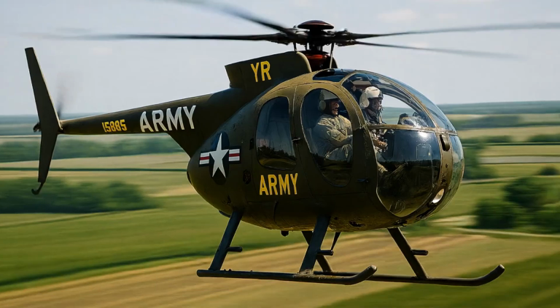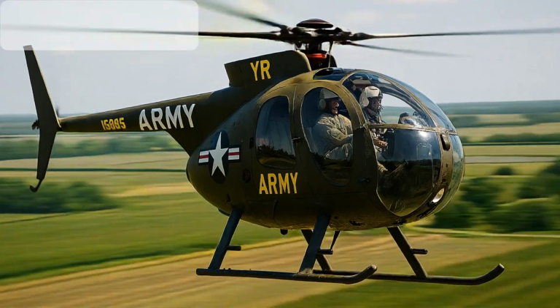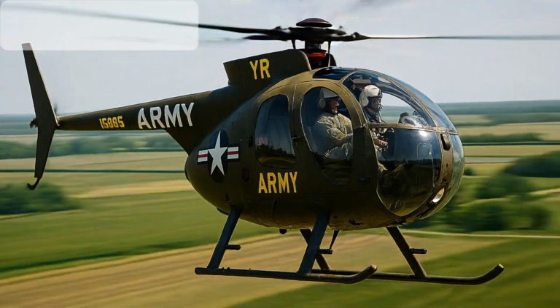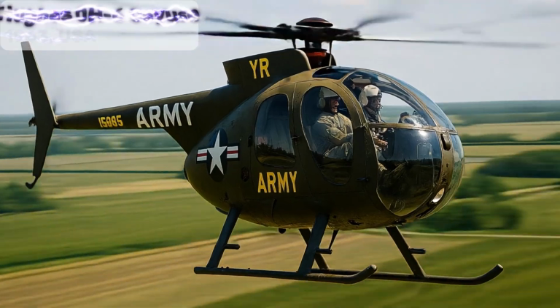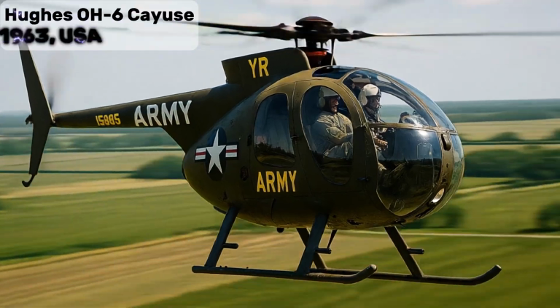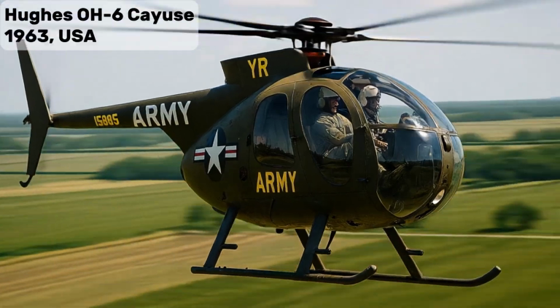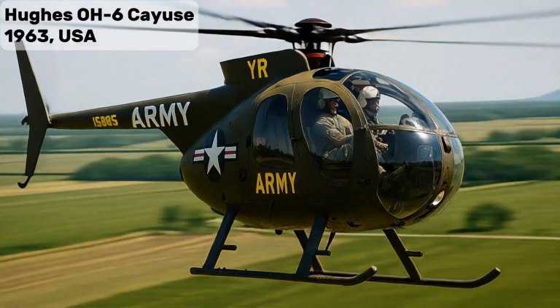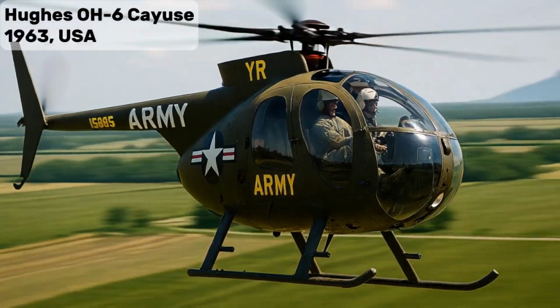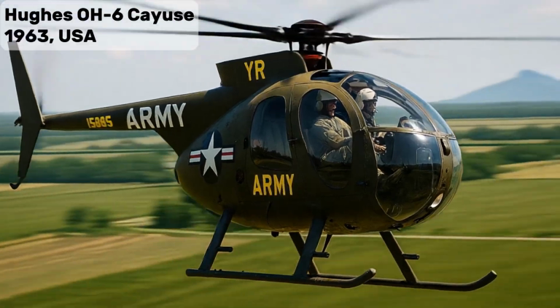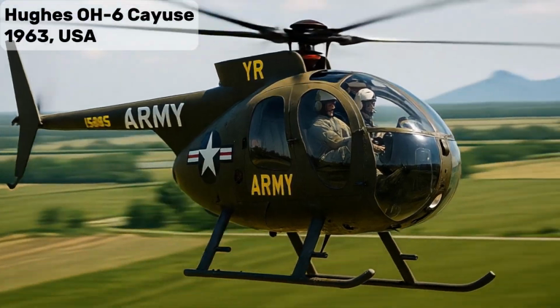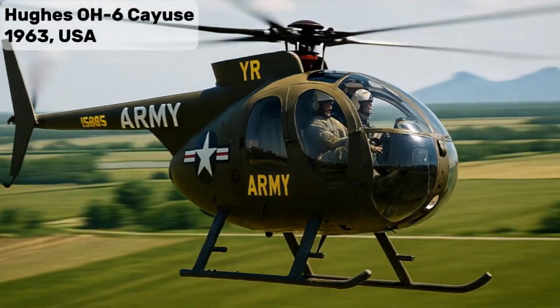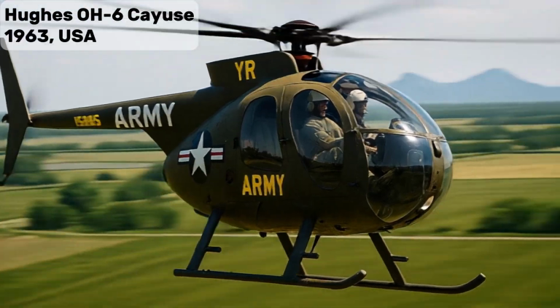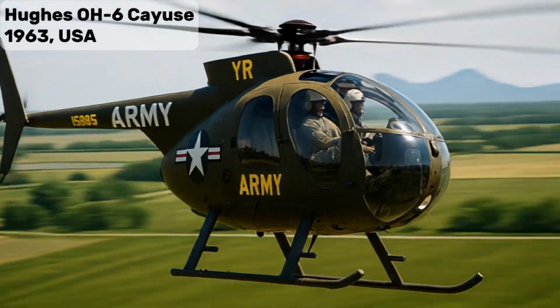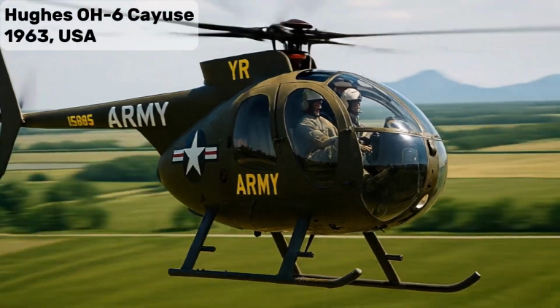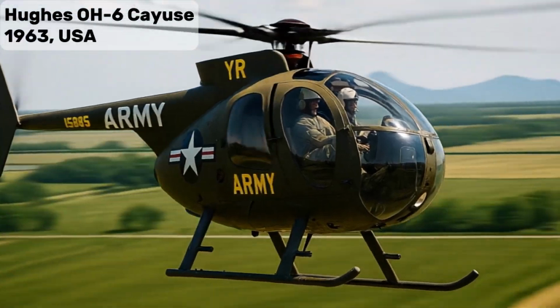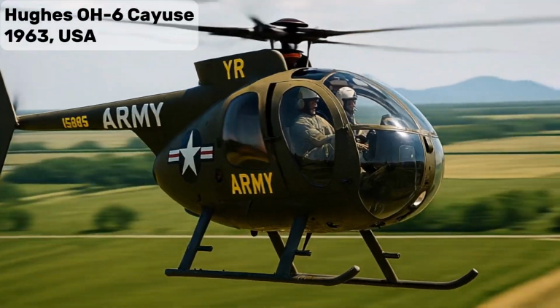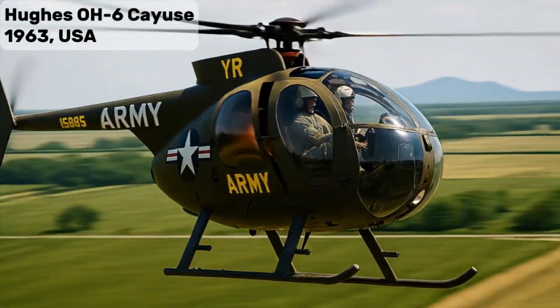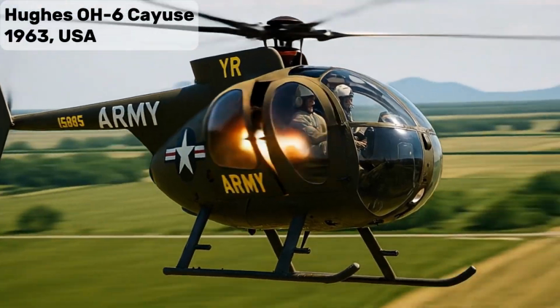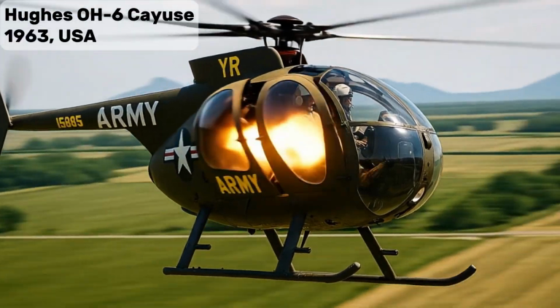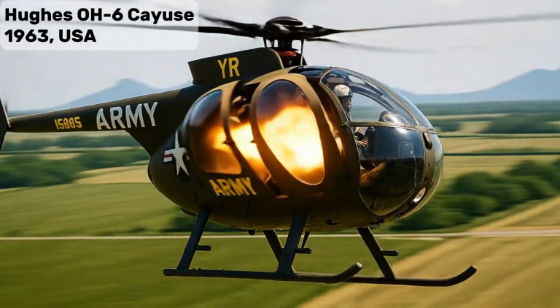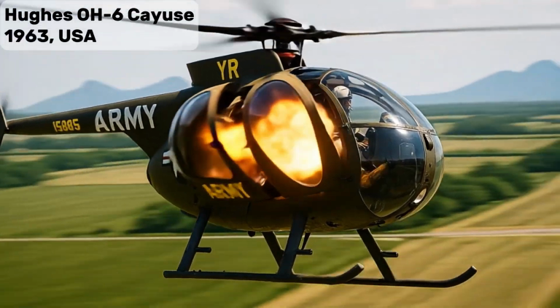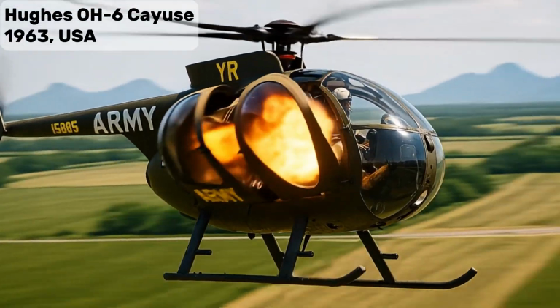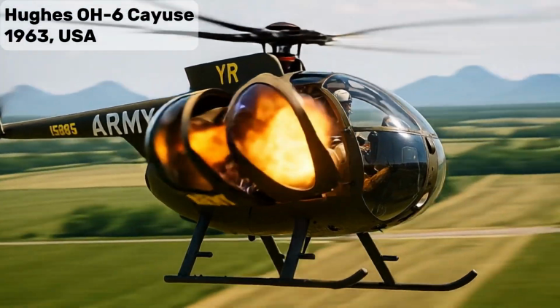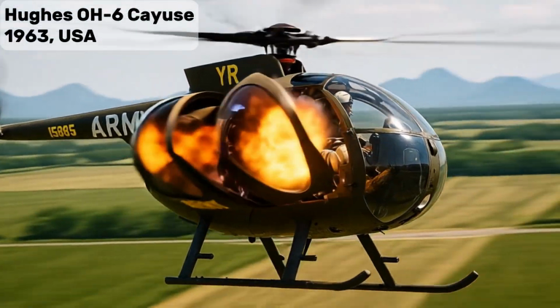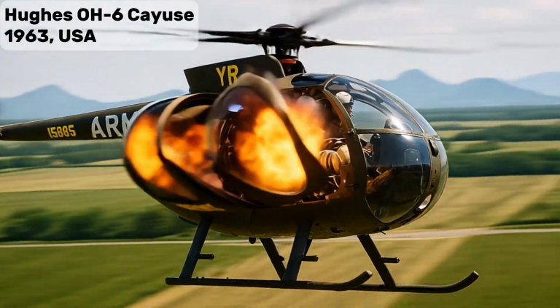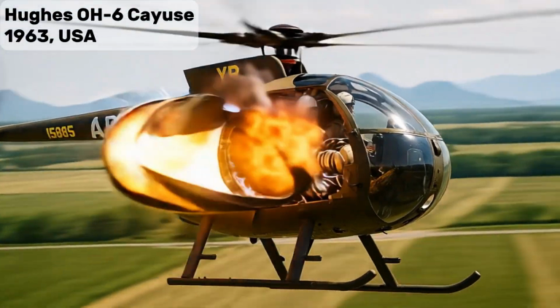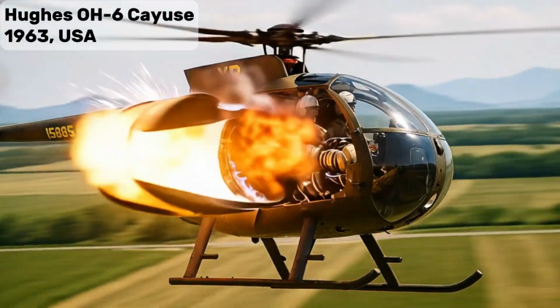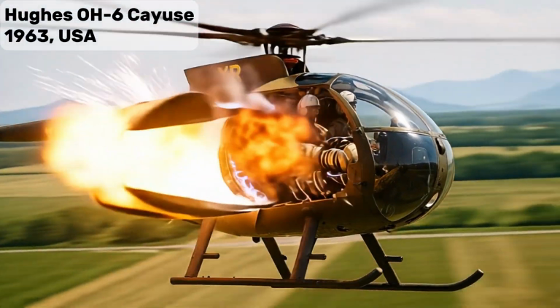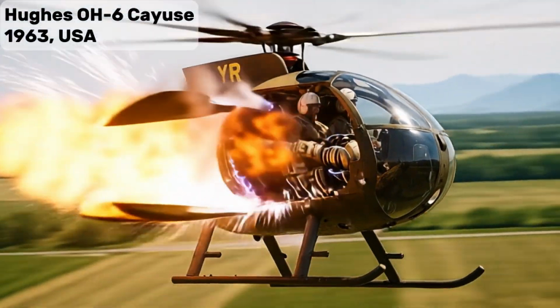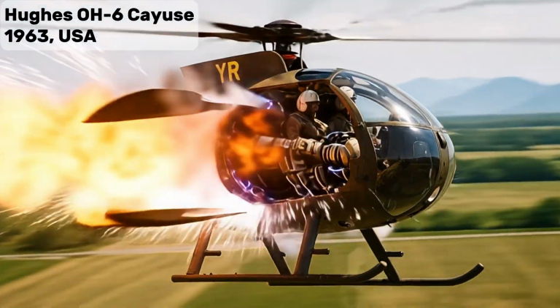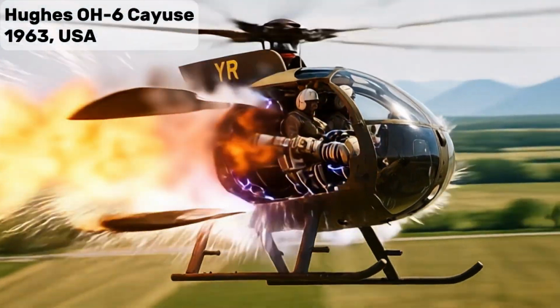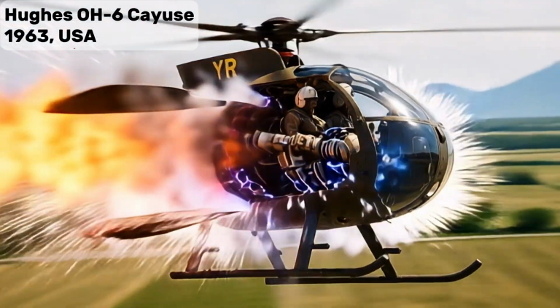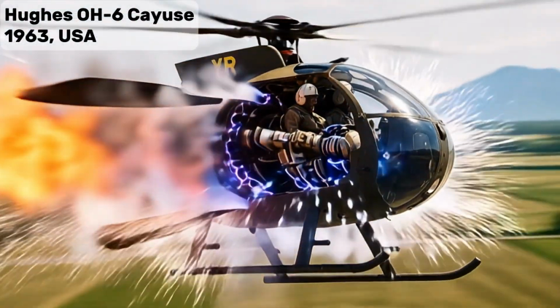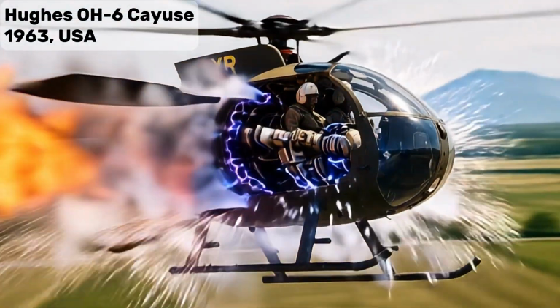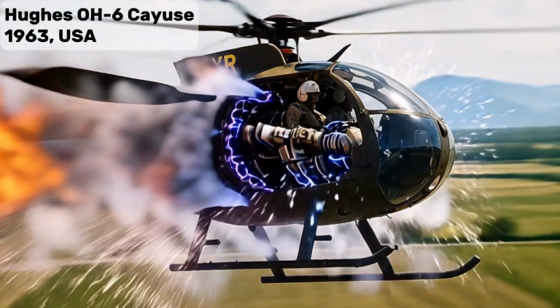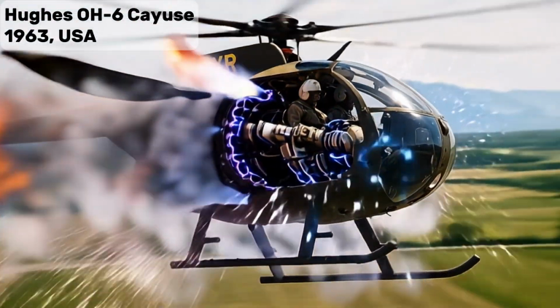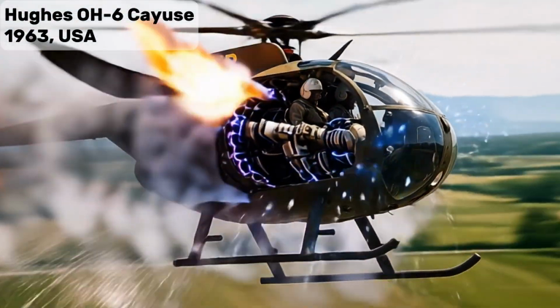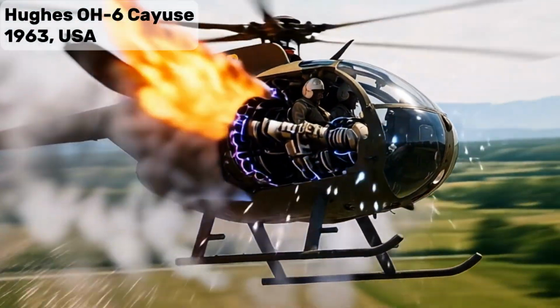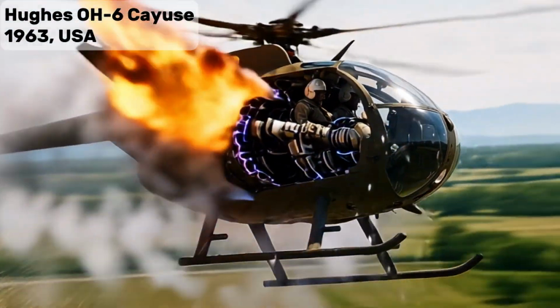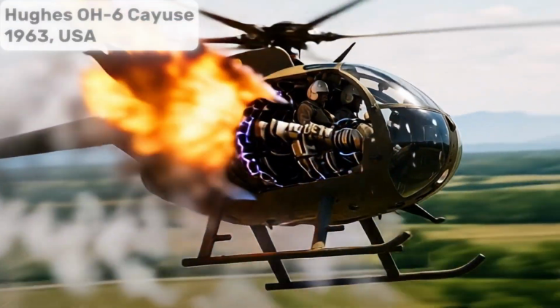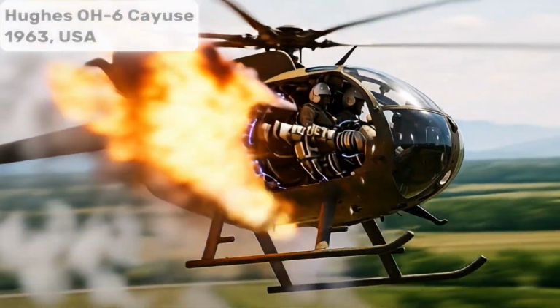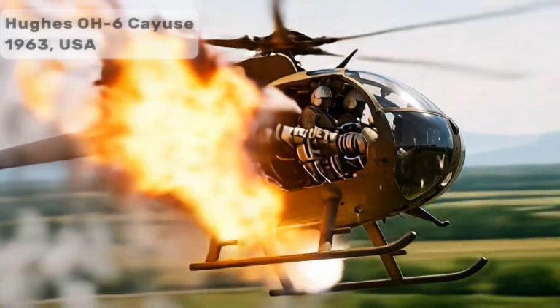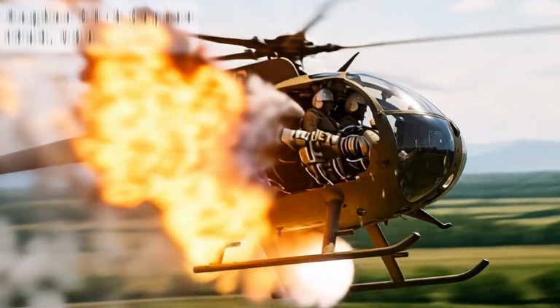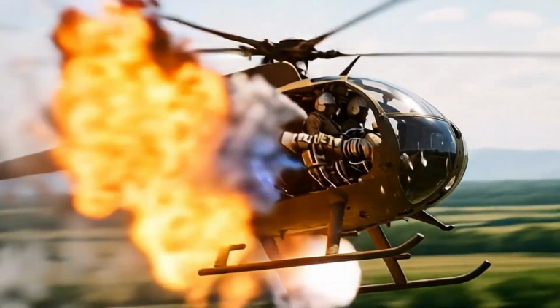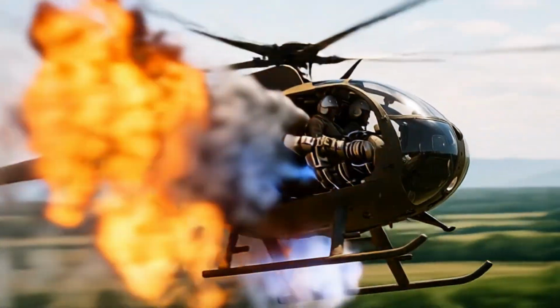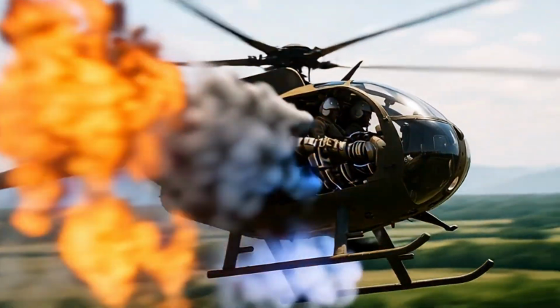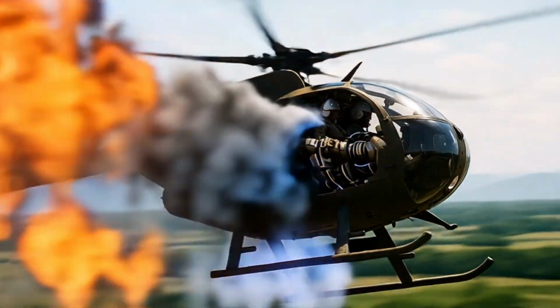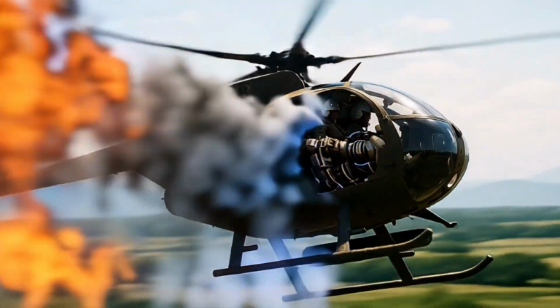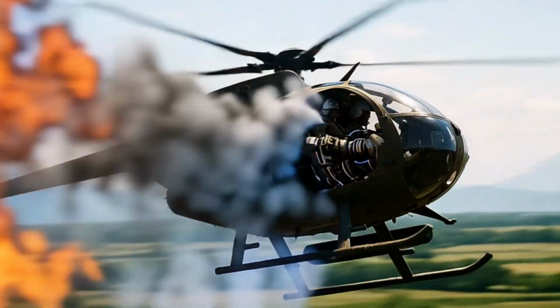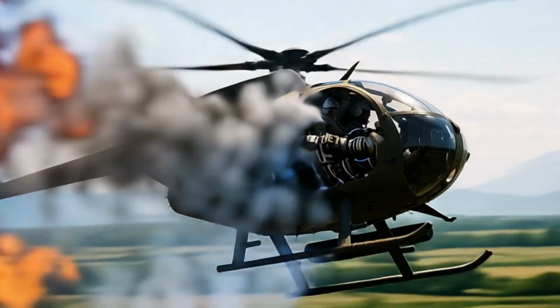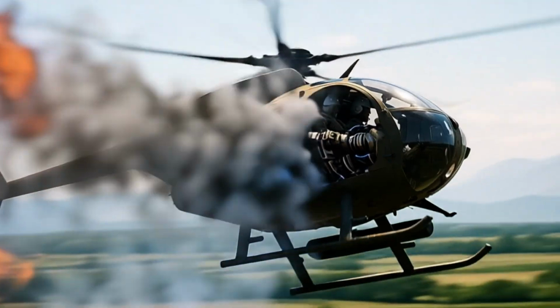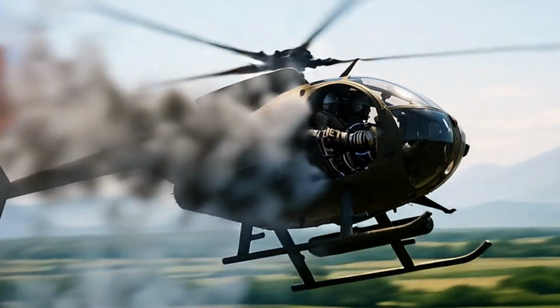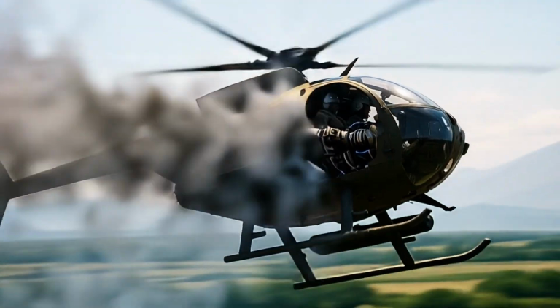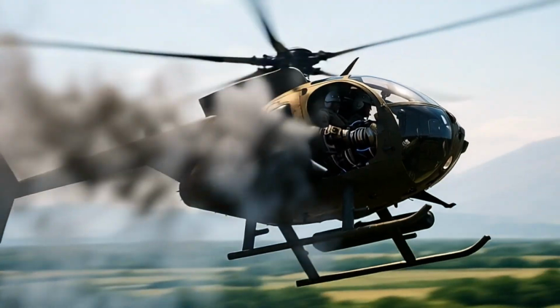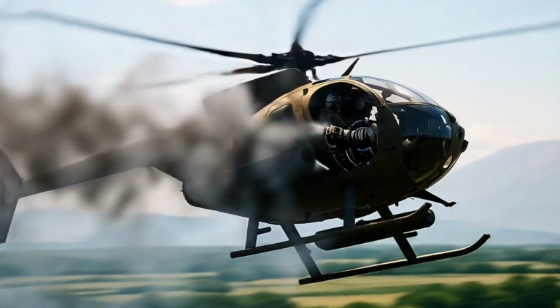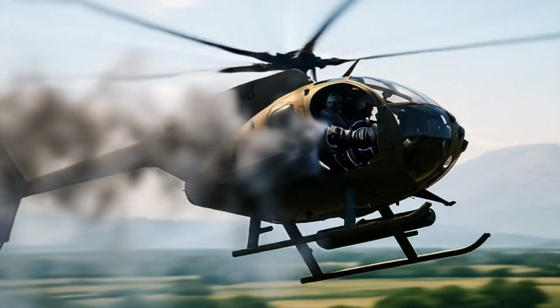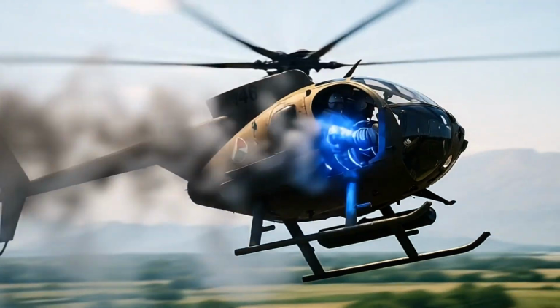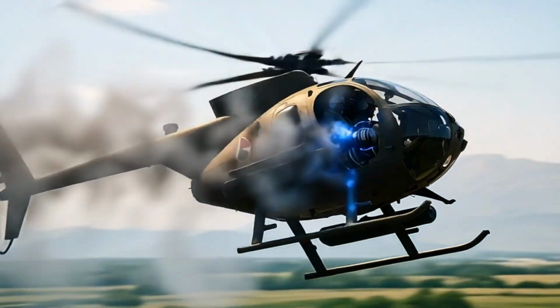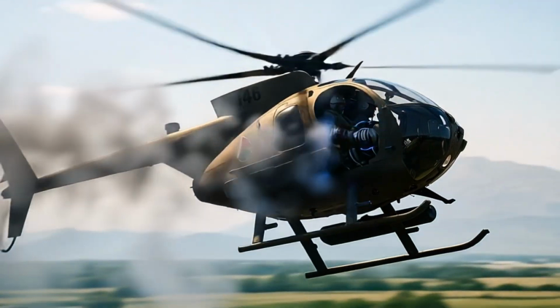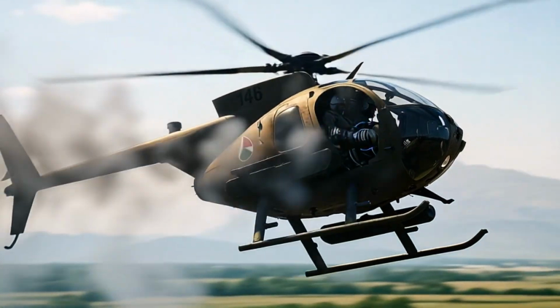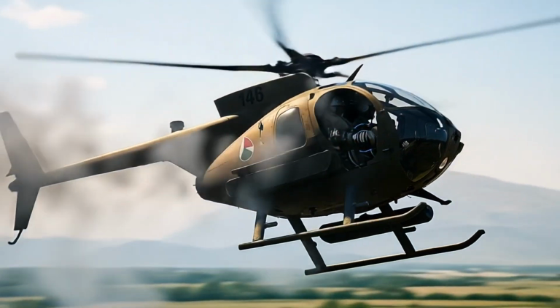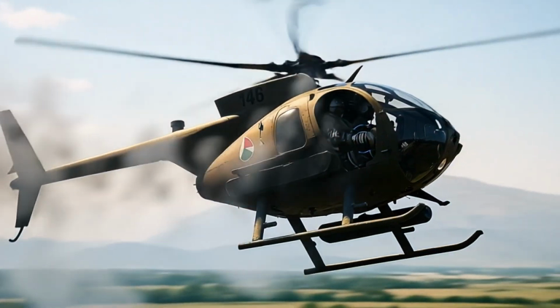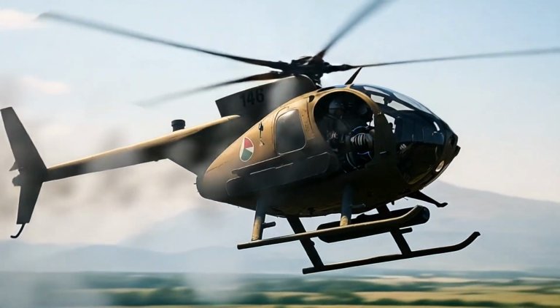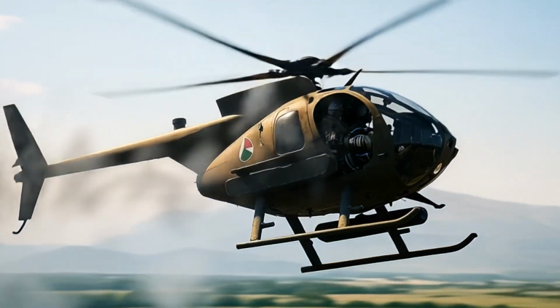OH-6 Cayuse — Light Scout Helicopter, extremely agile and compact, widely used in Vietnam.